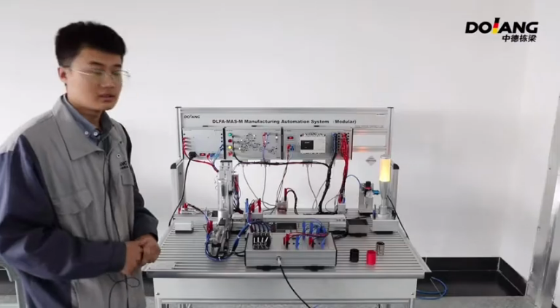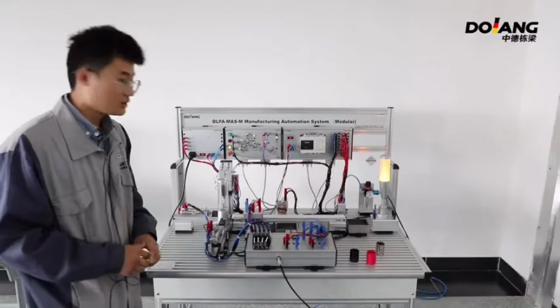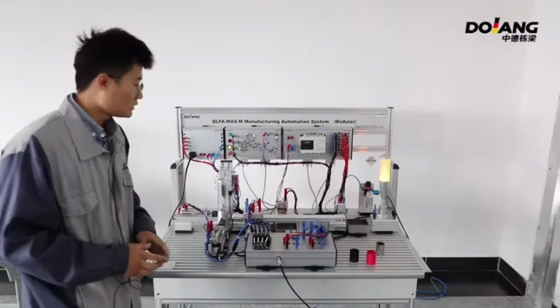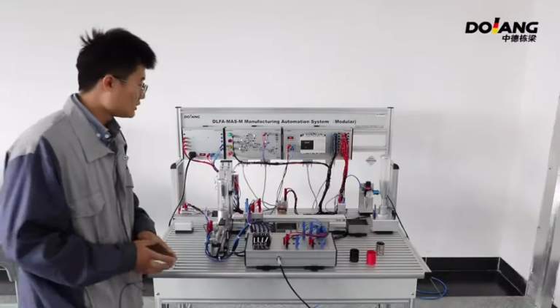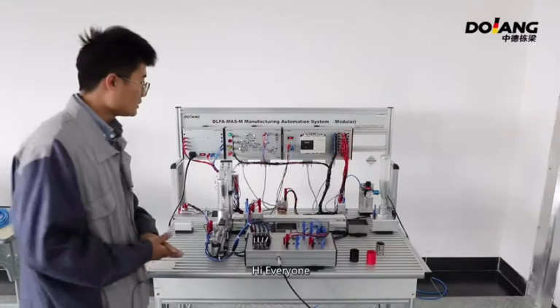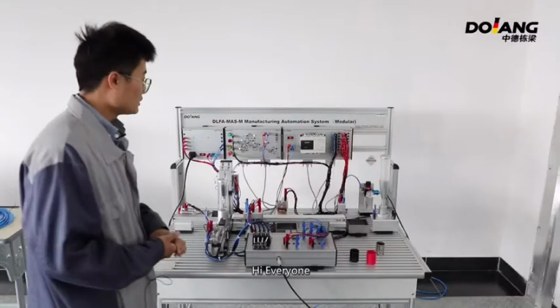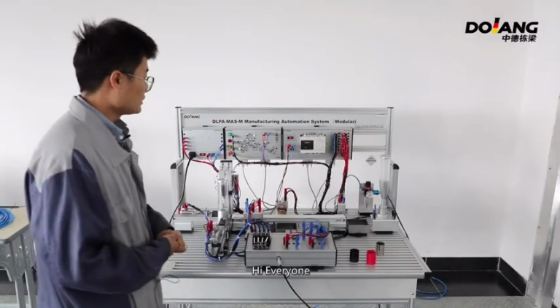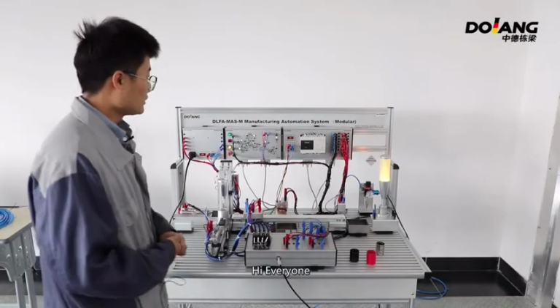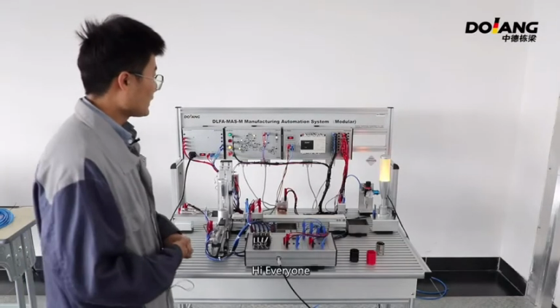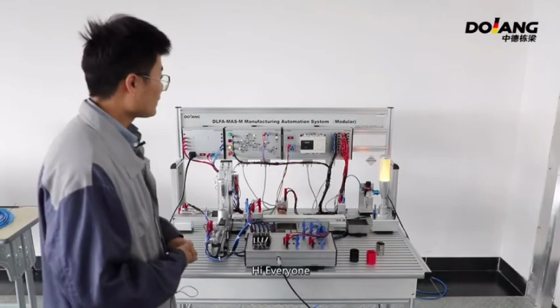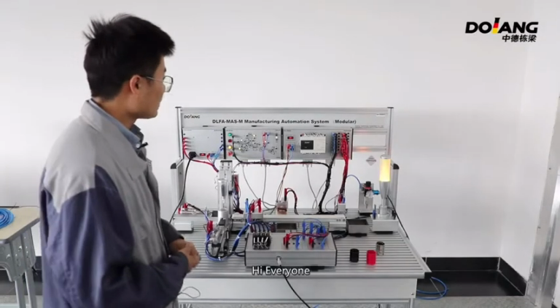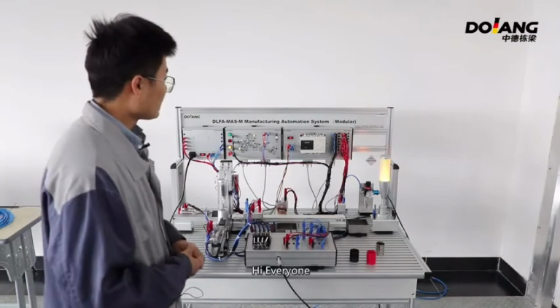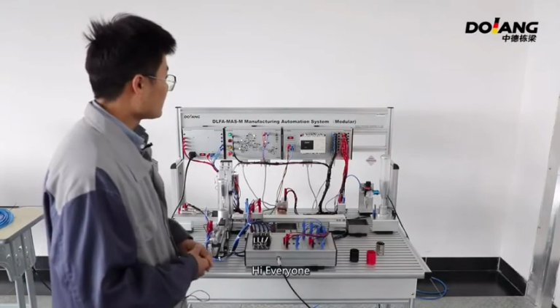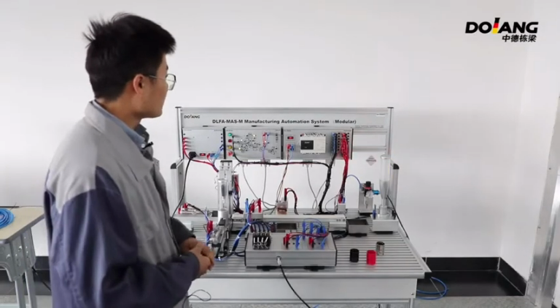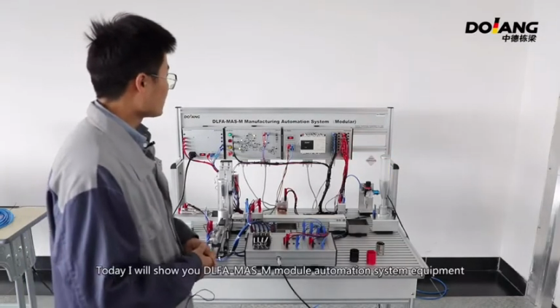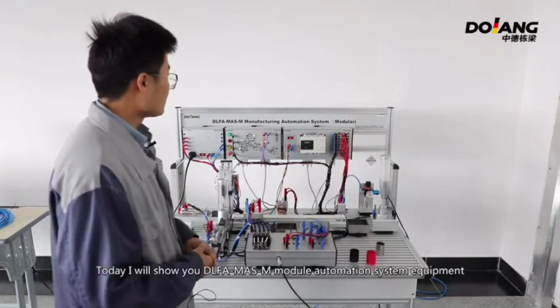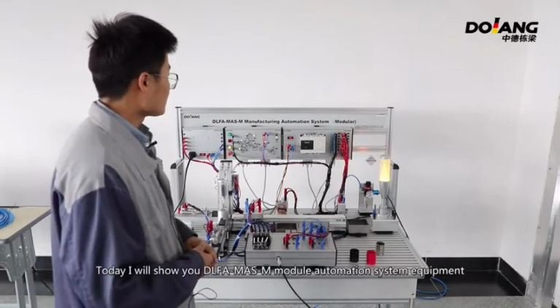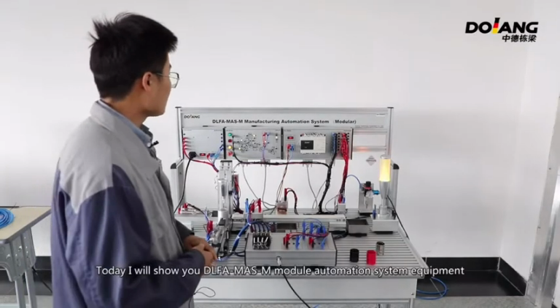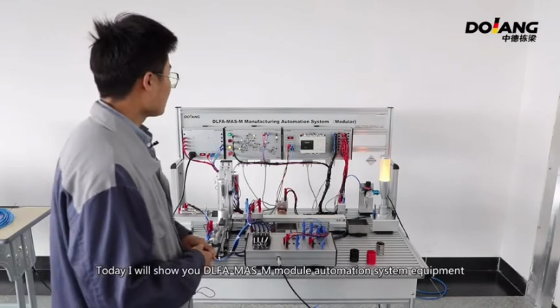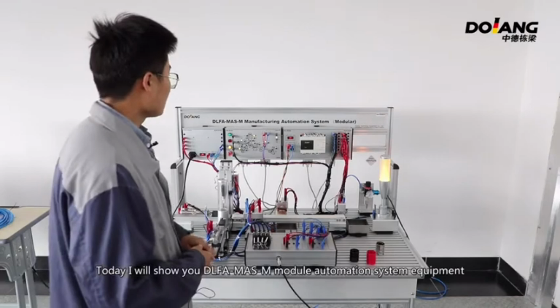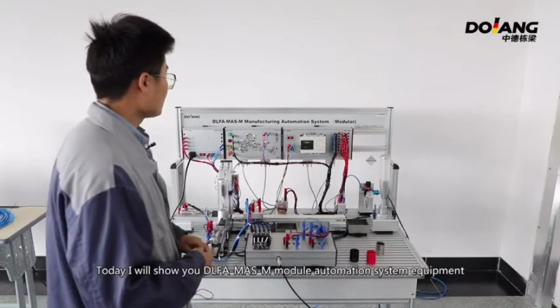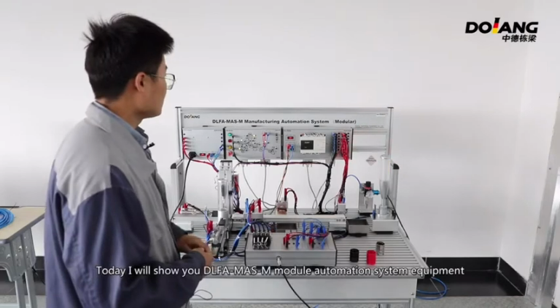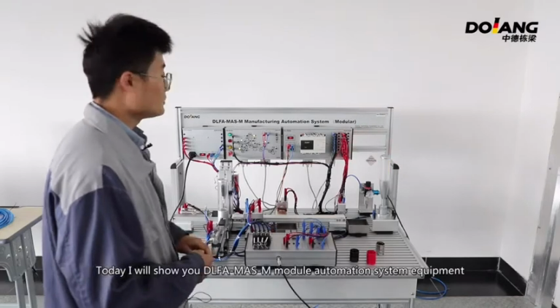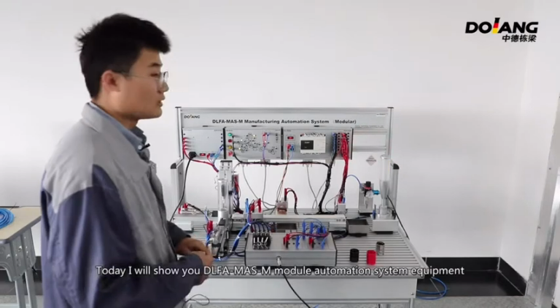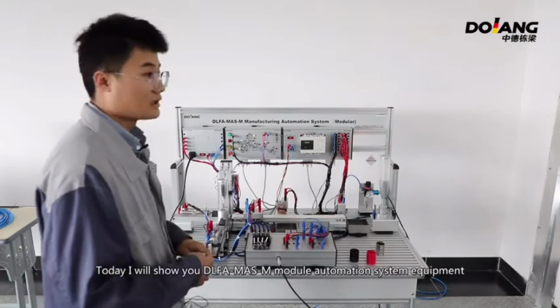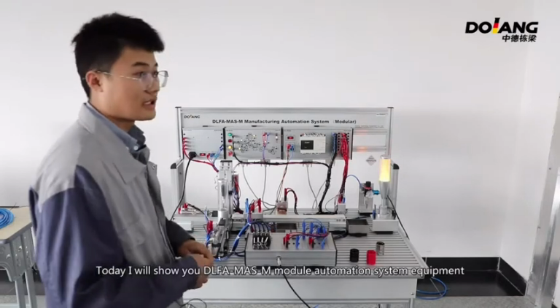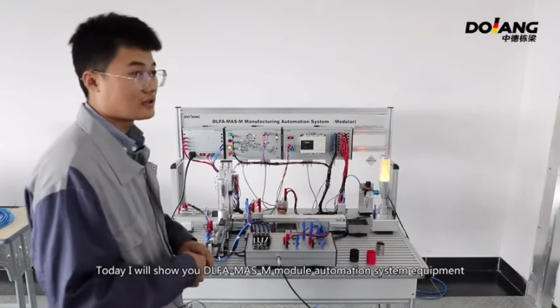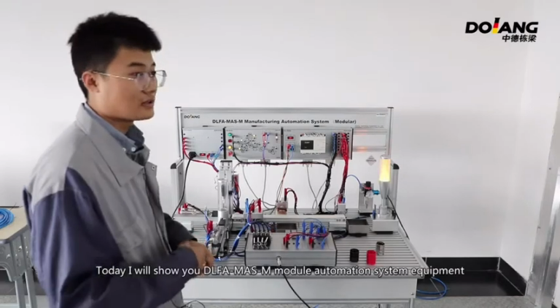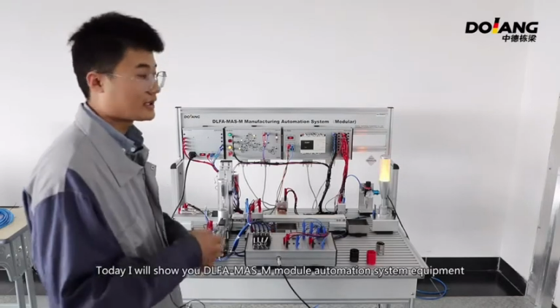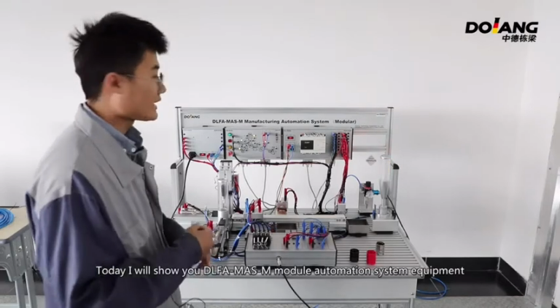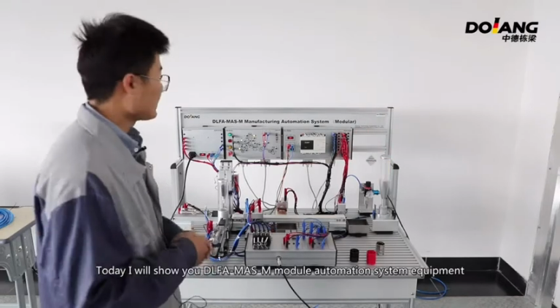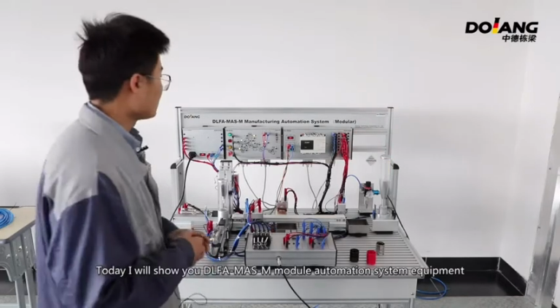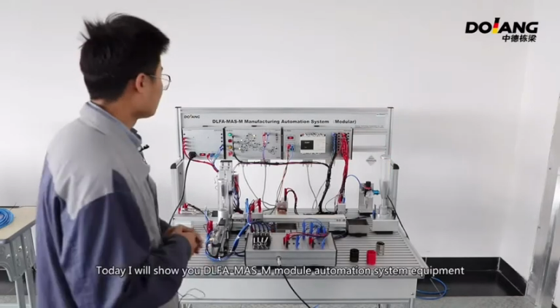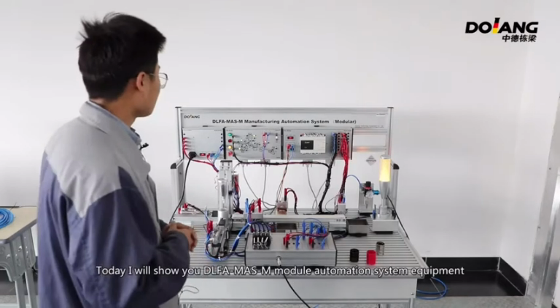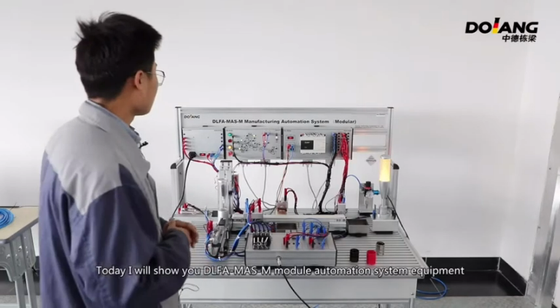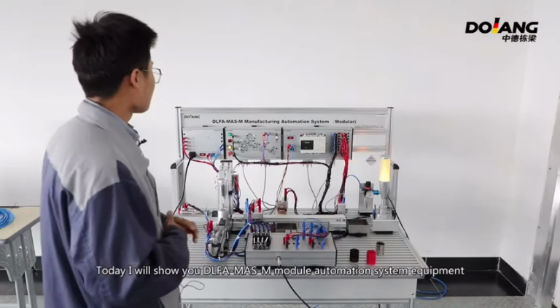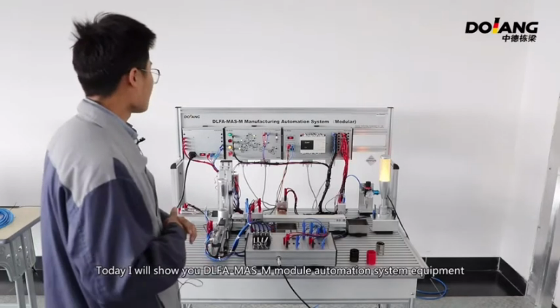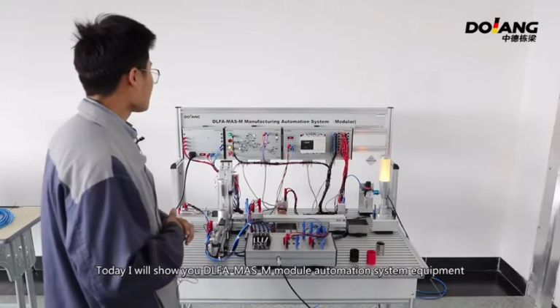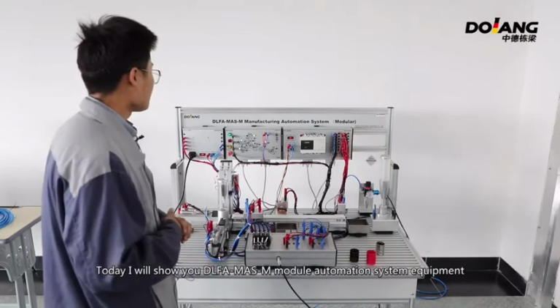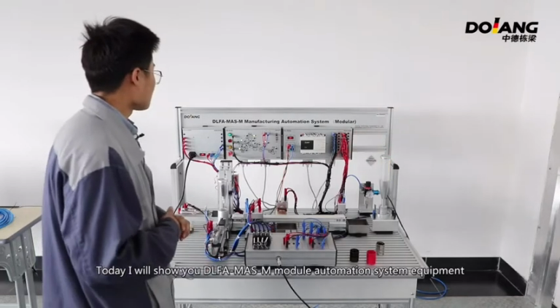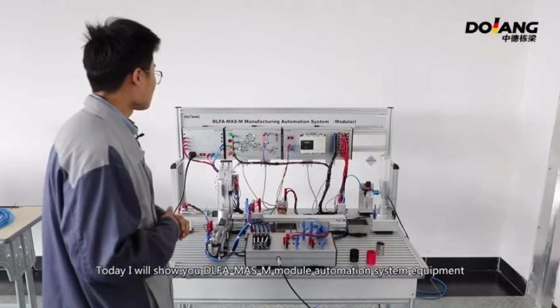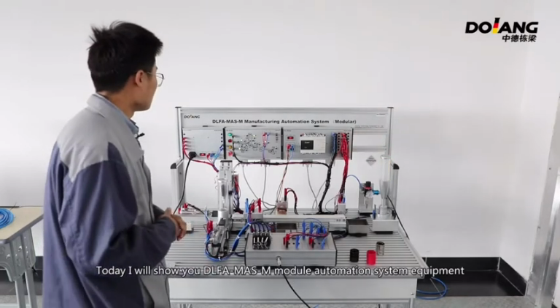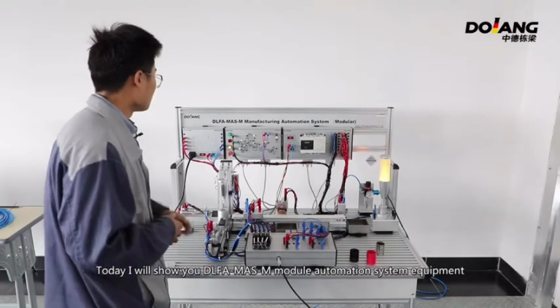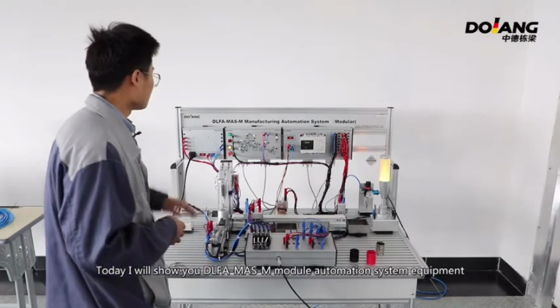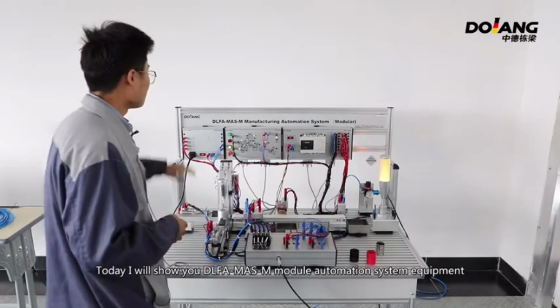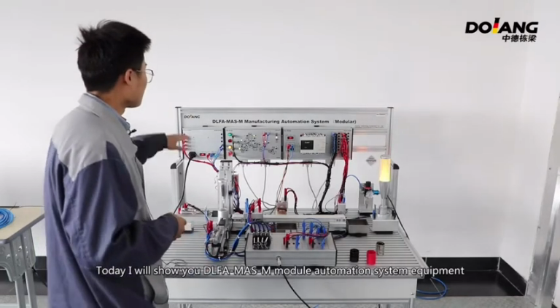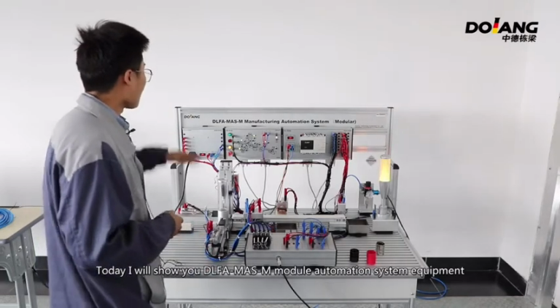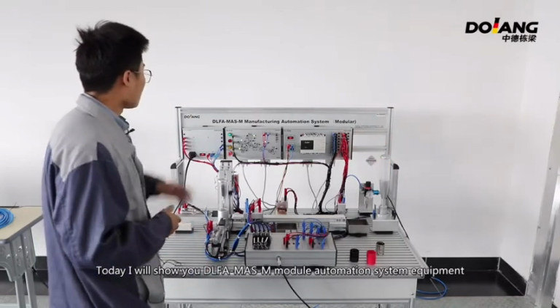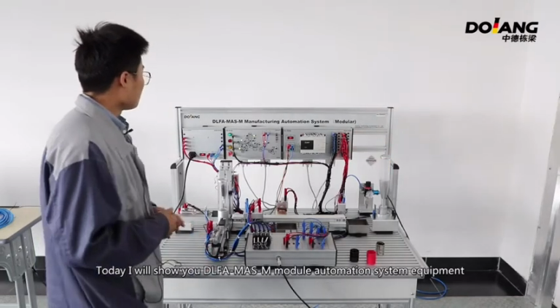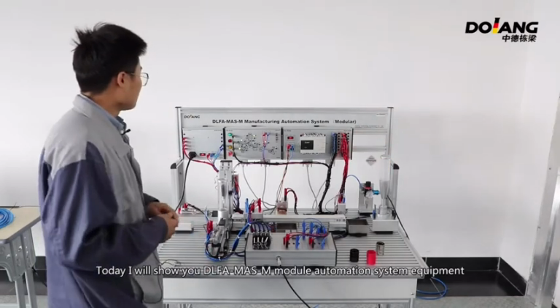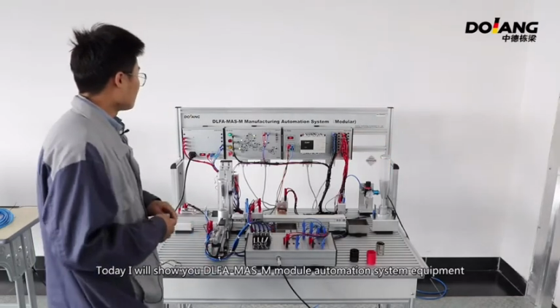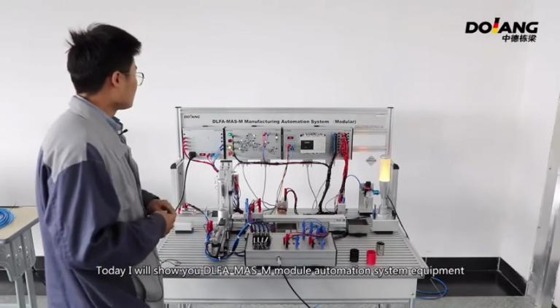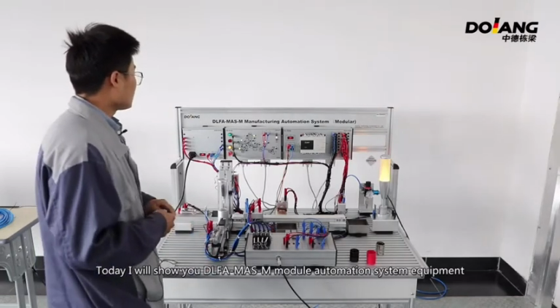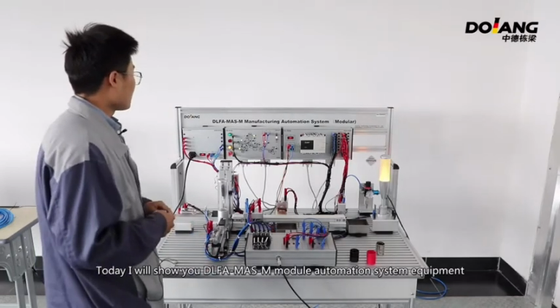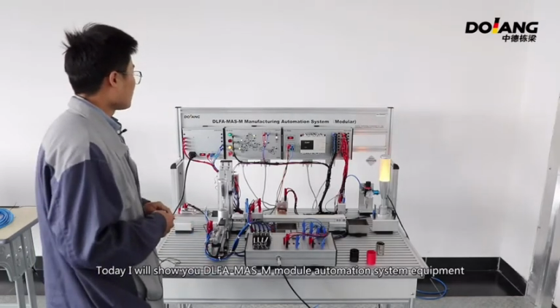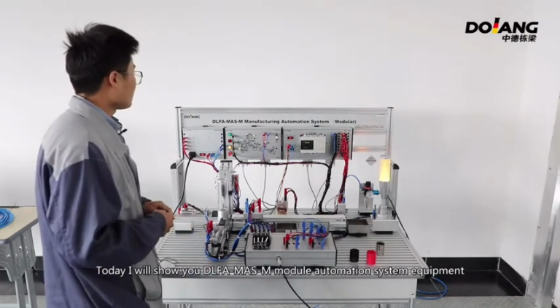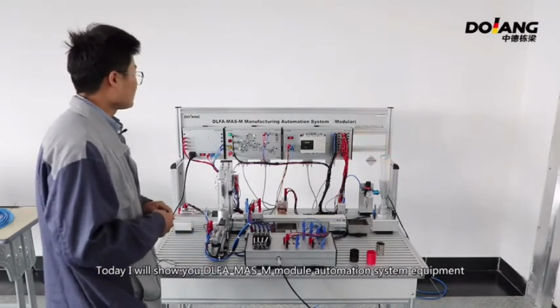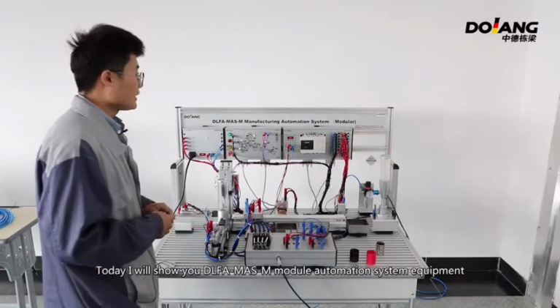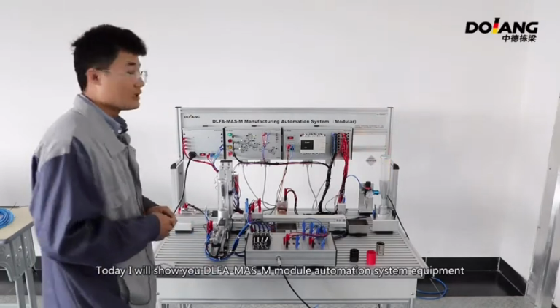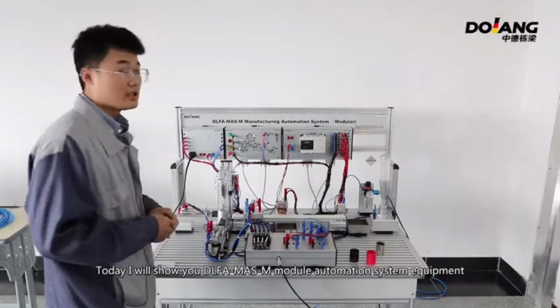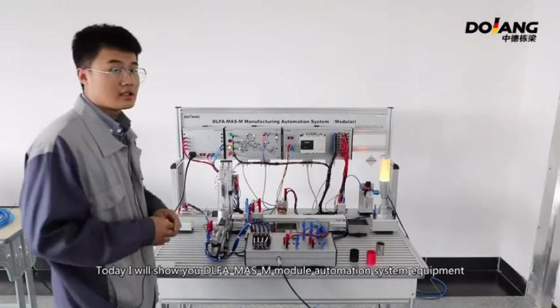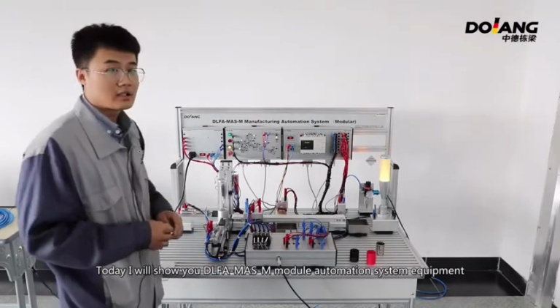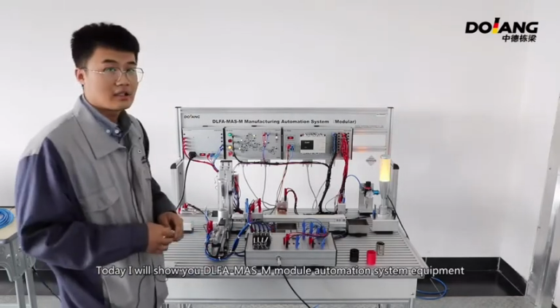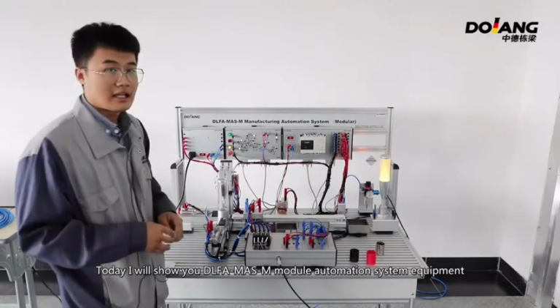Hi everyone. Today I will show you the DLFA-MASM Module Automation System Equipment.